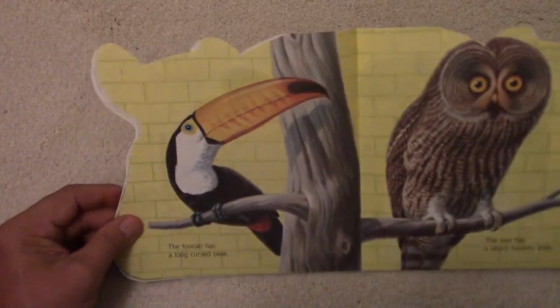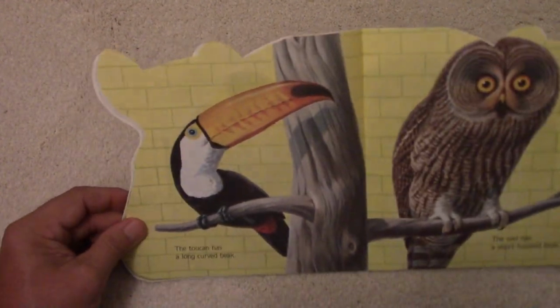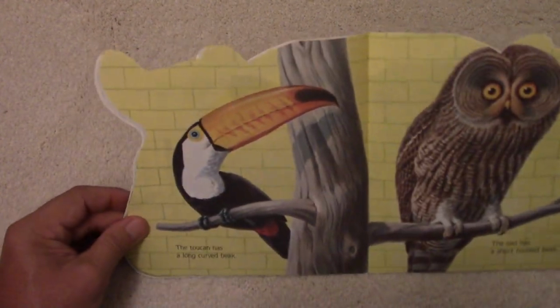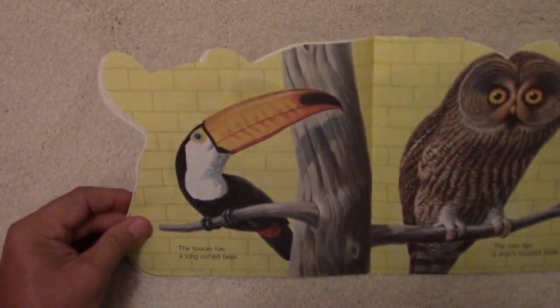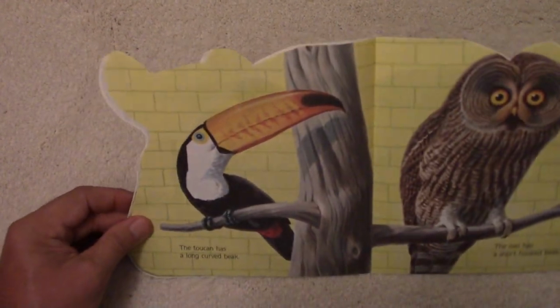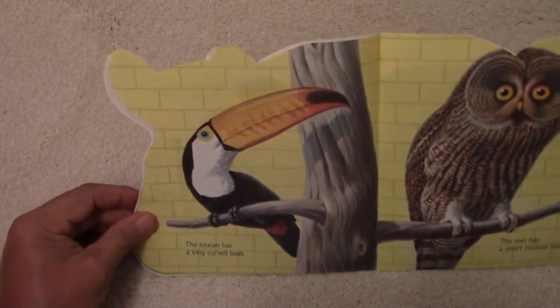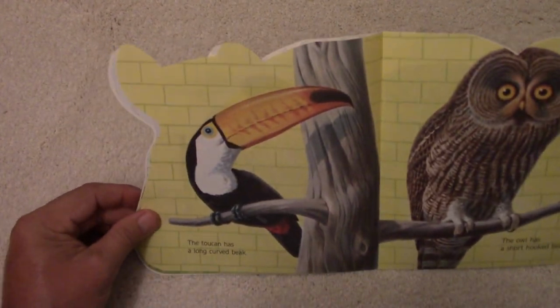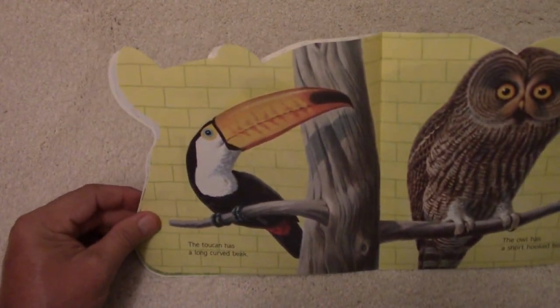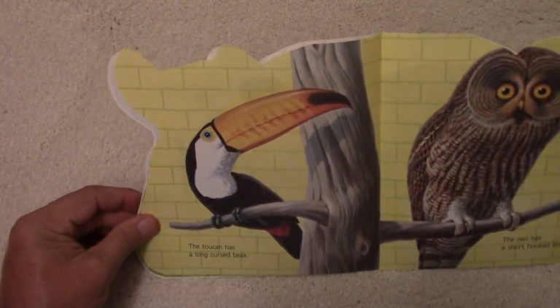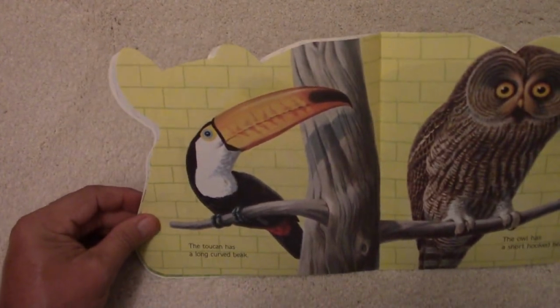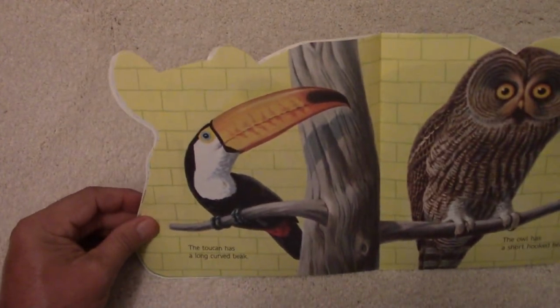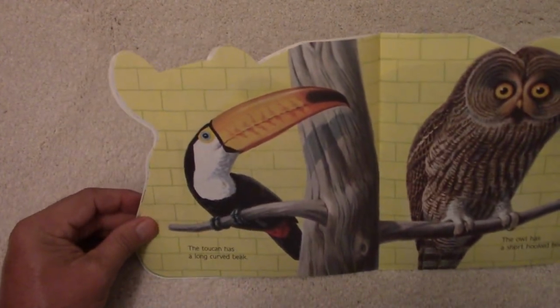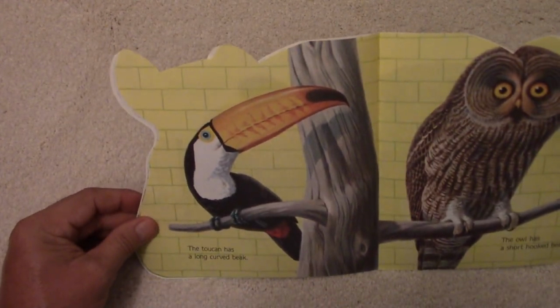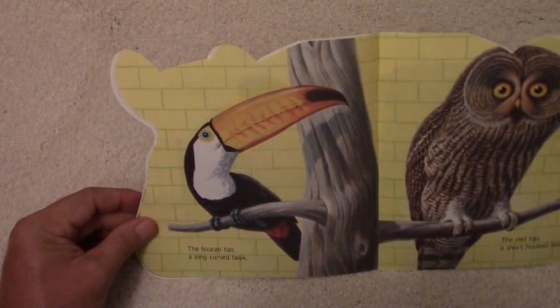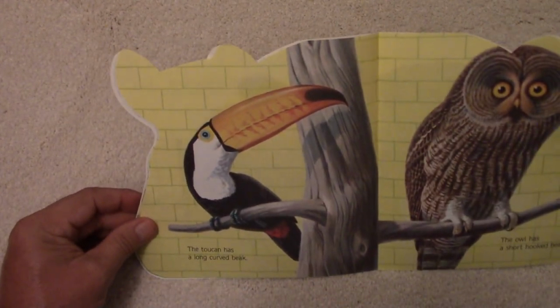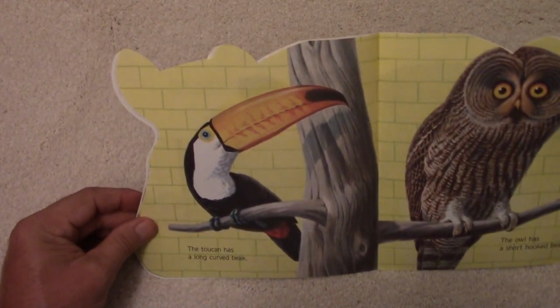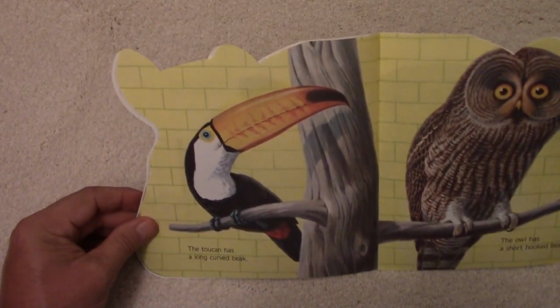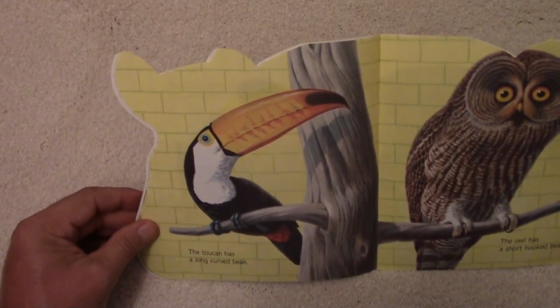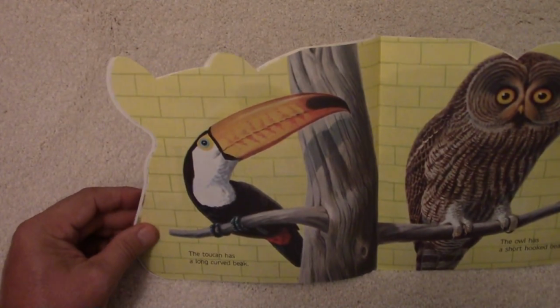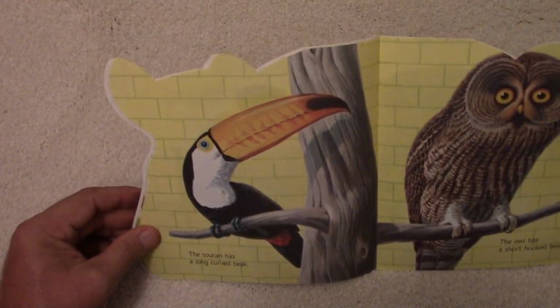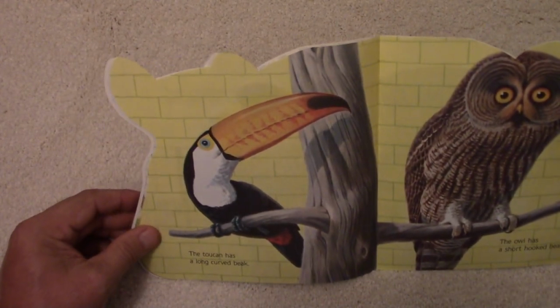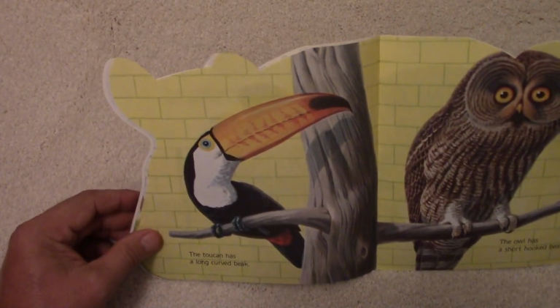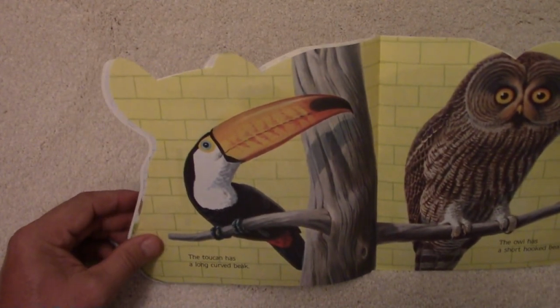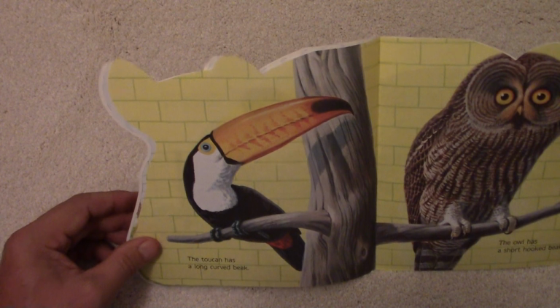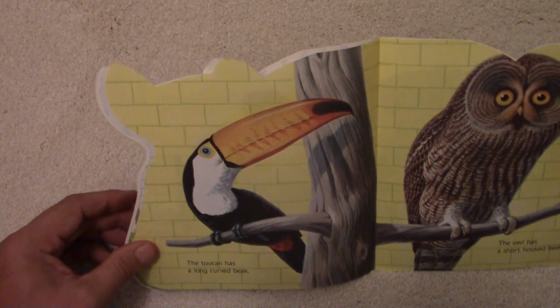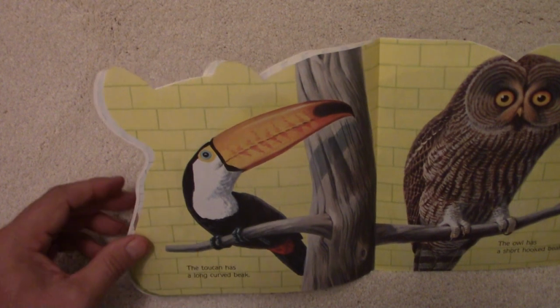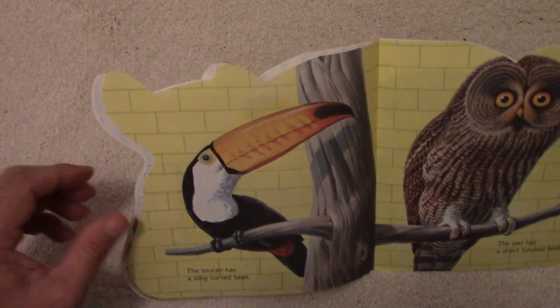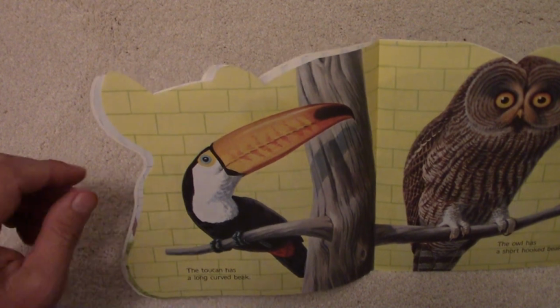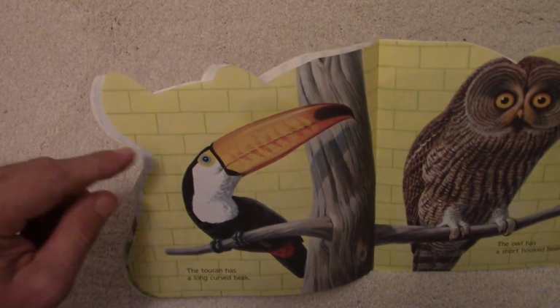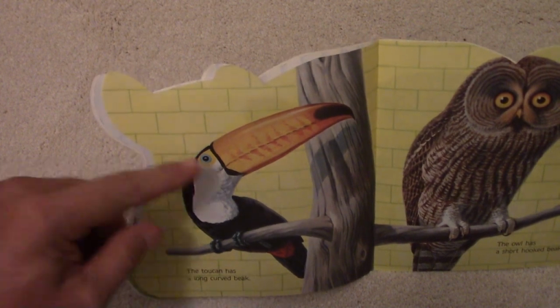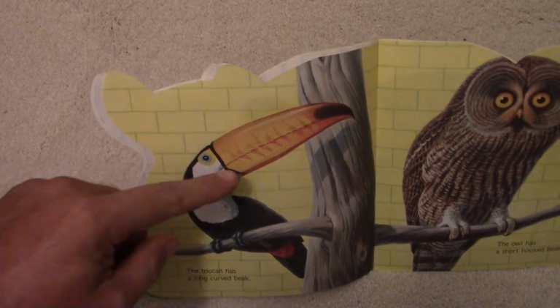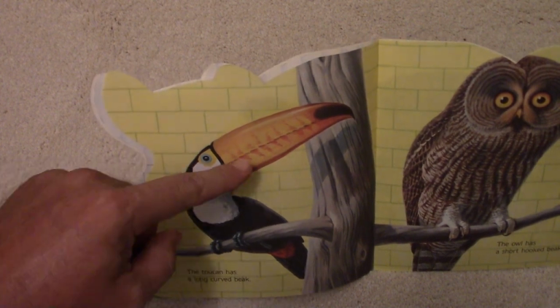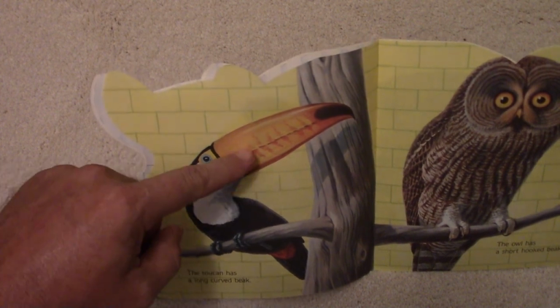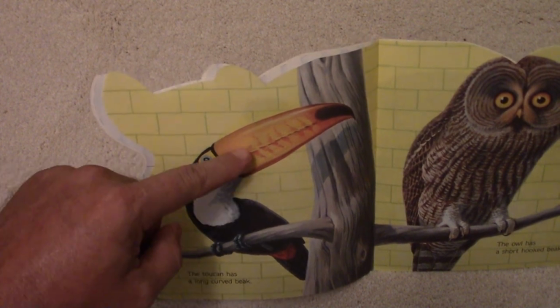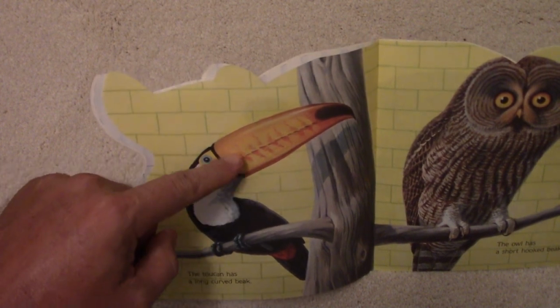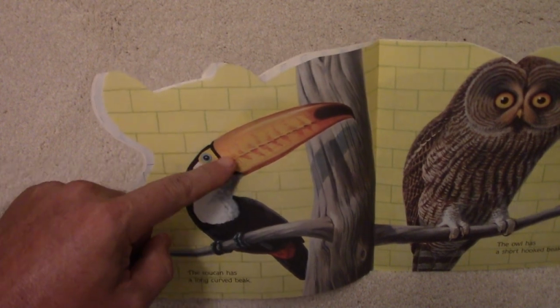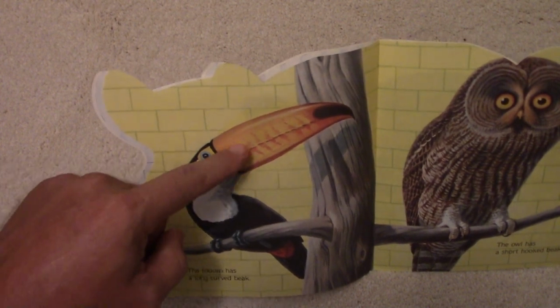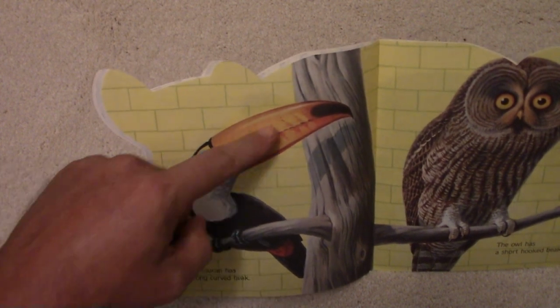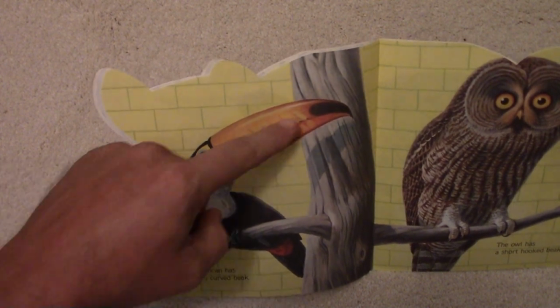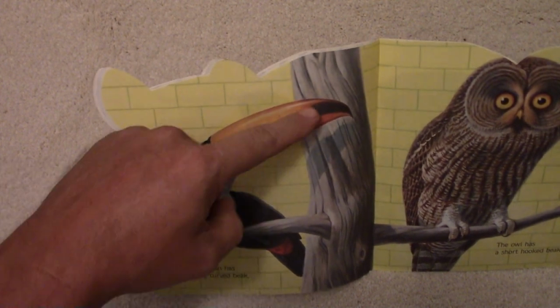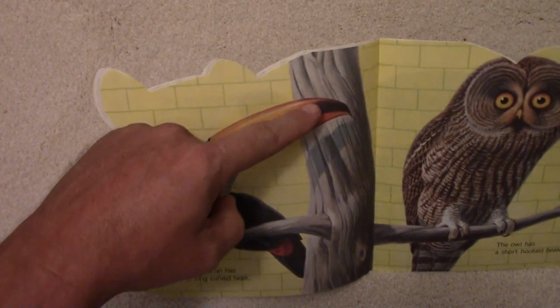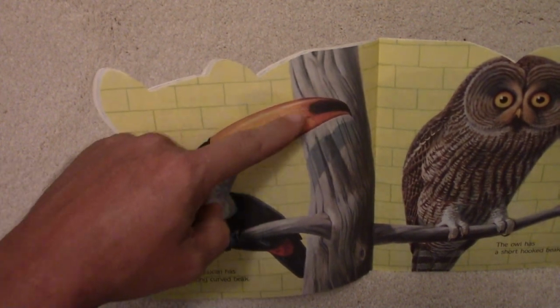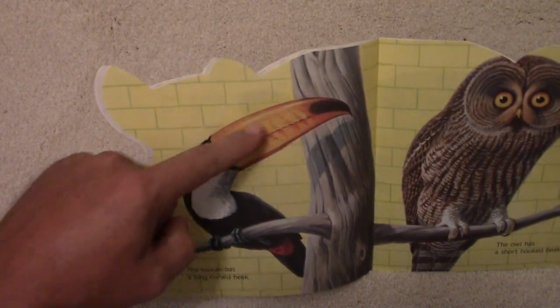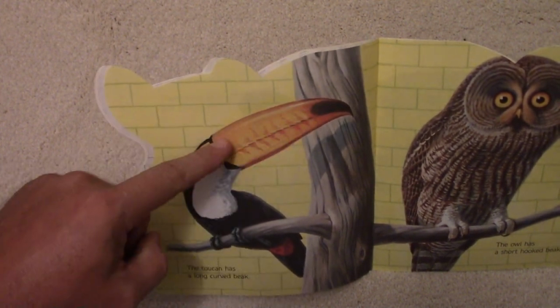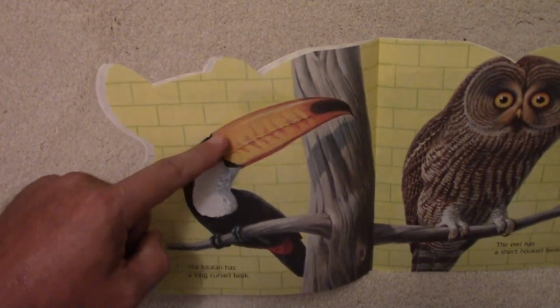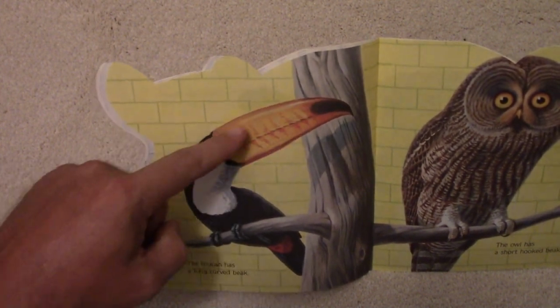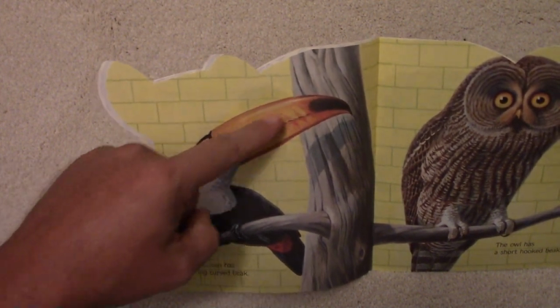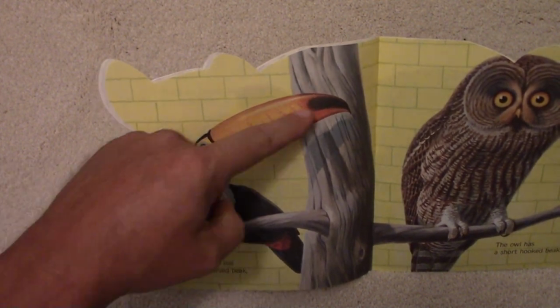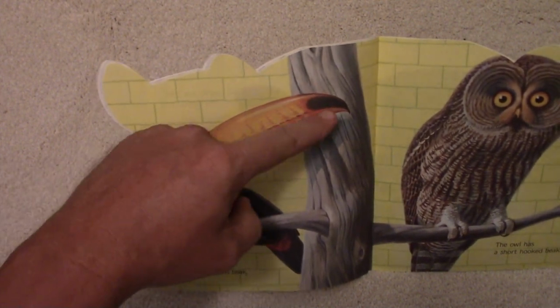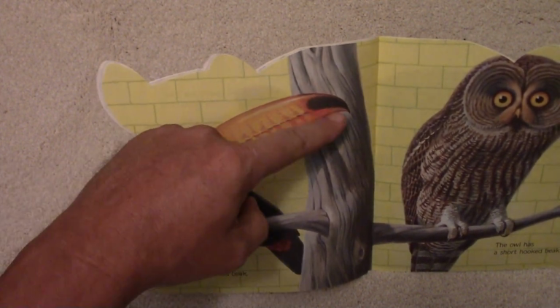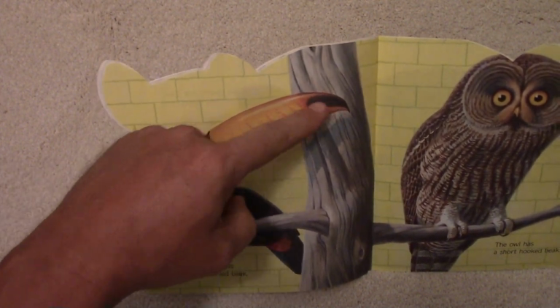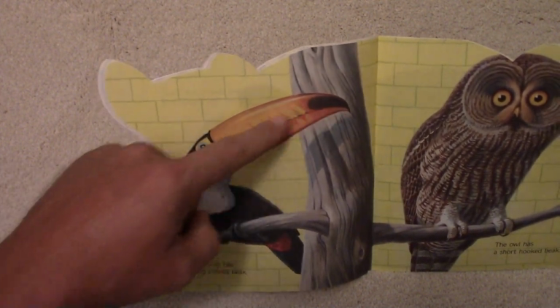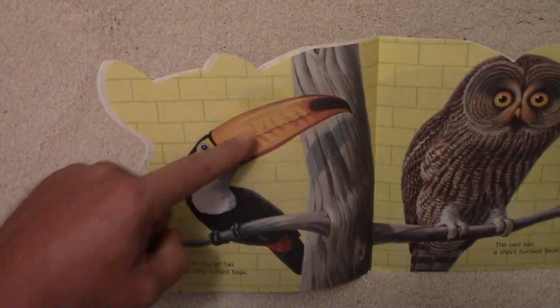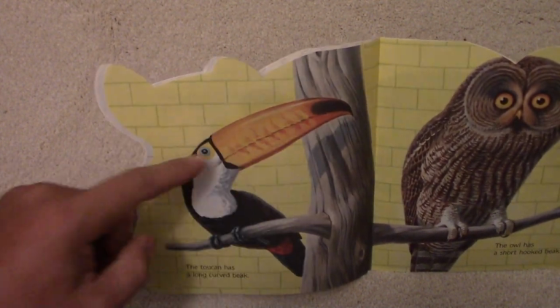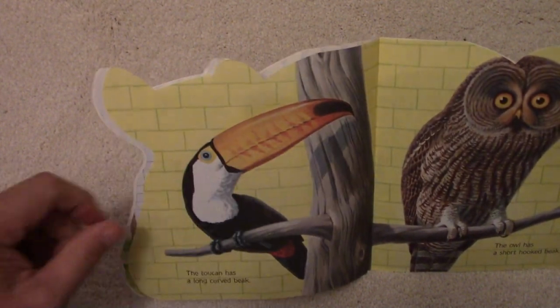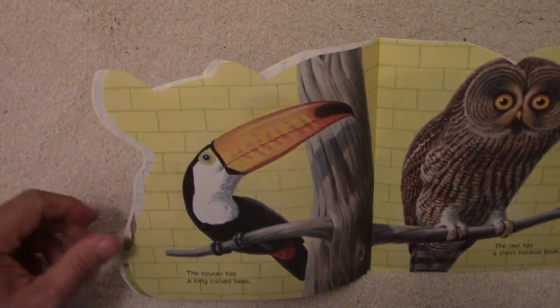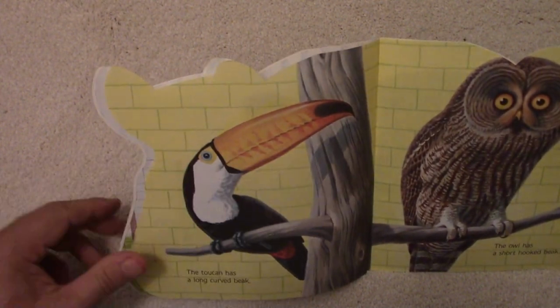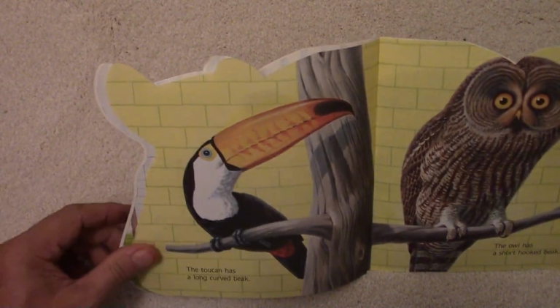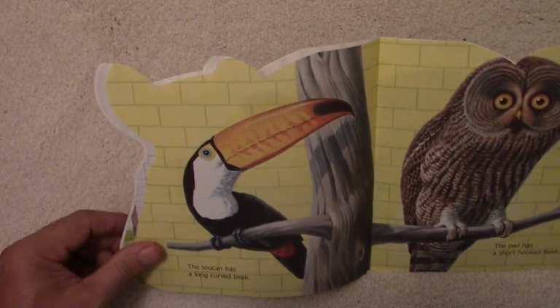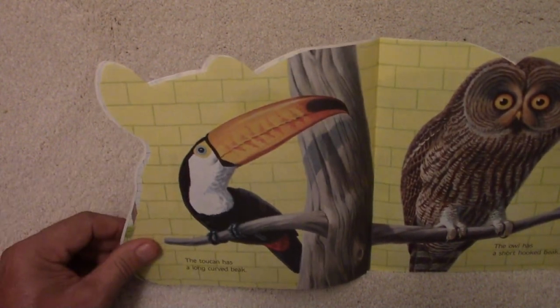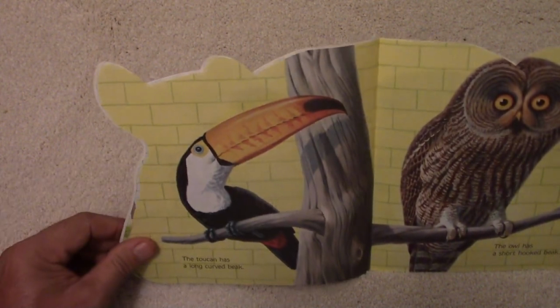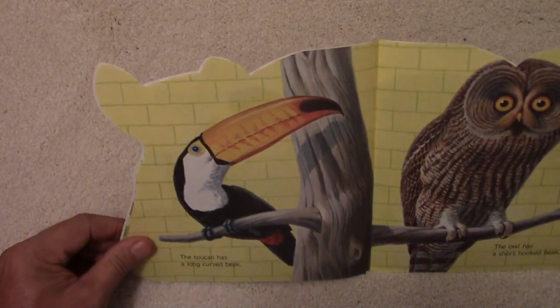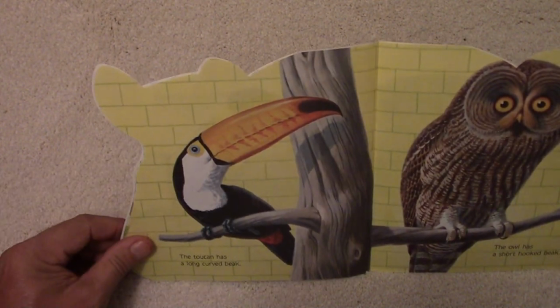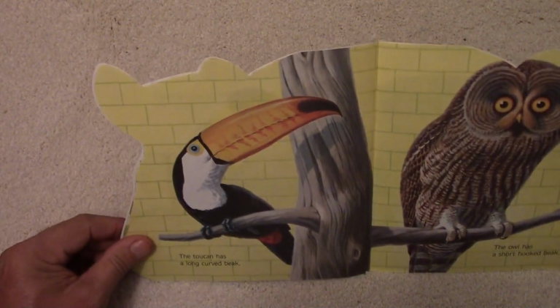The toucan has a long curved beak. Look at that beak the toucan has.